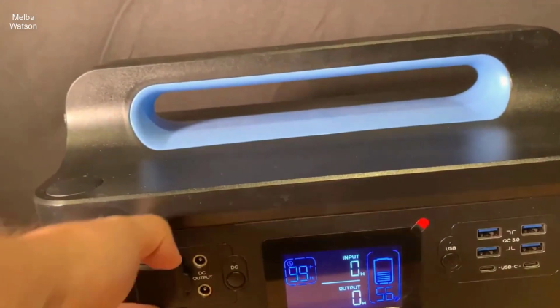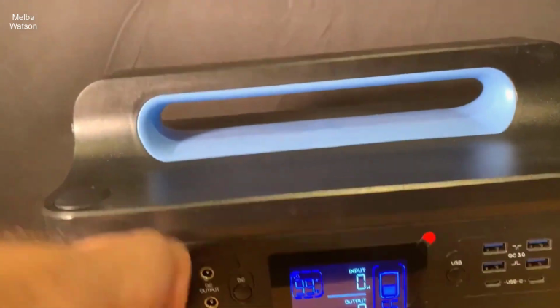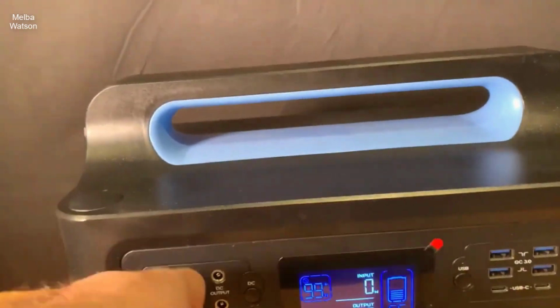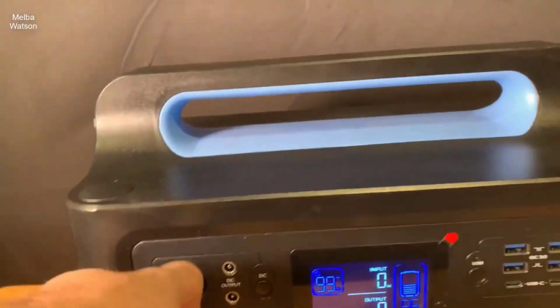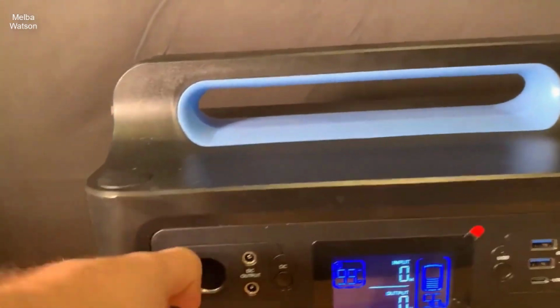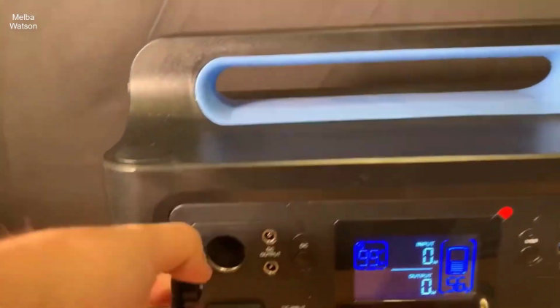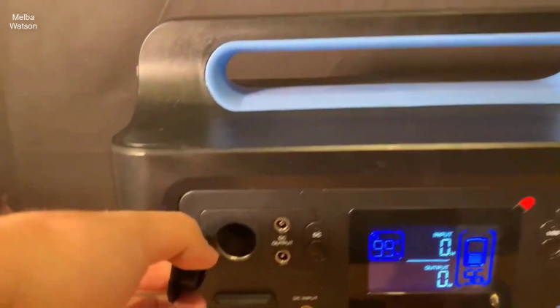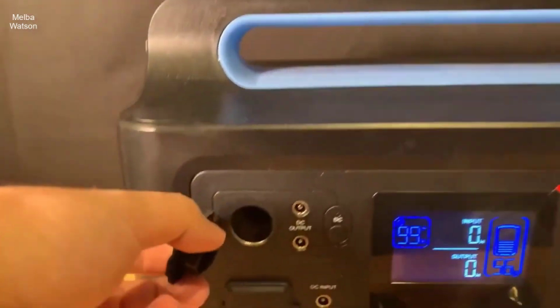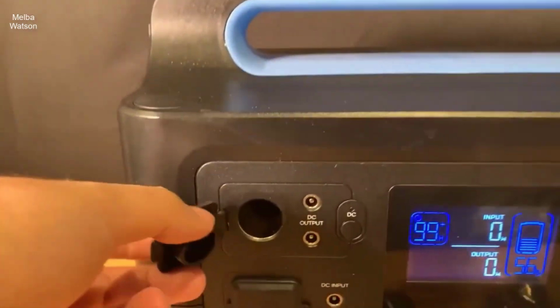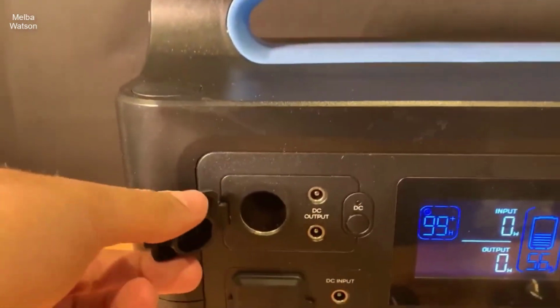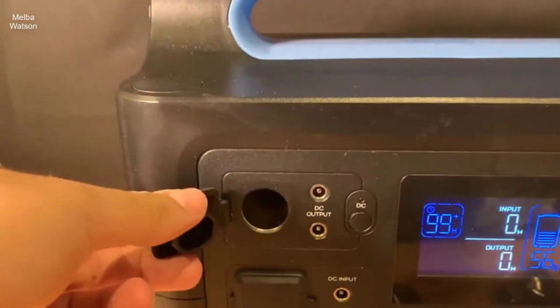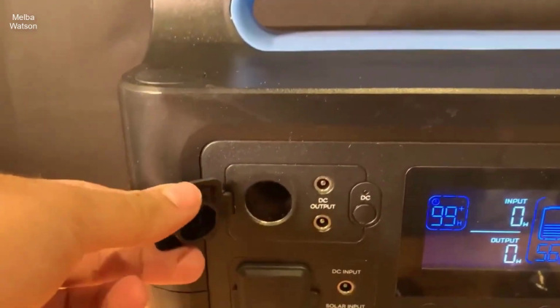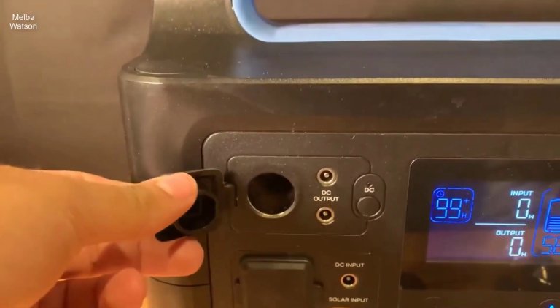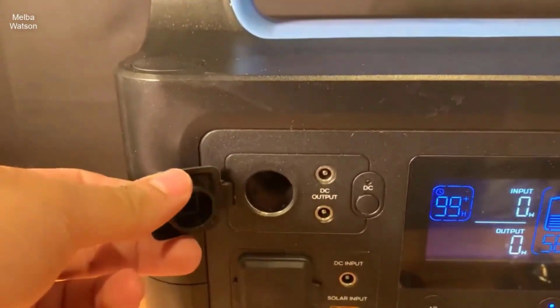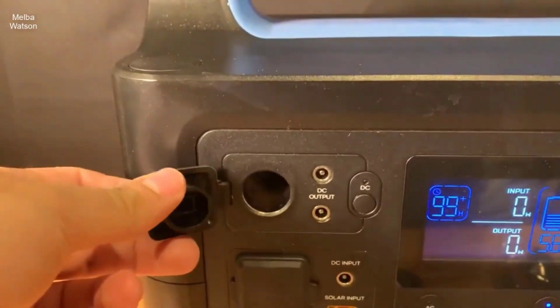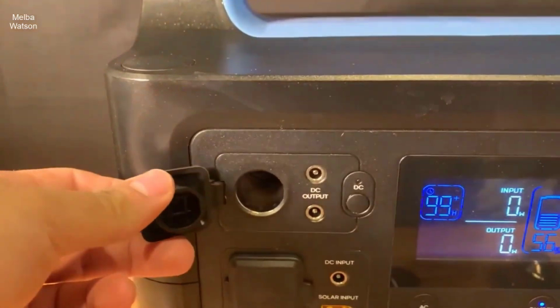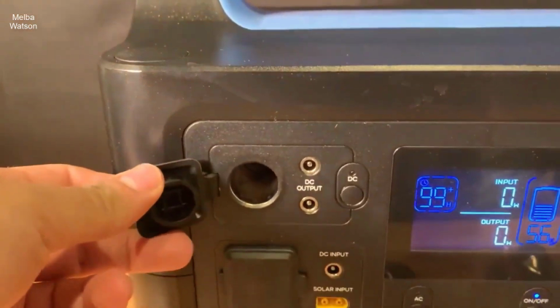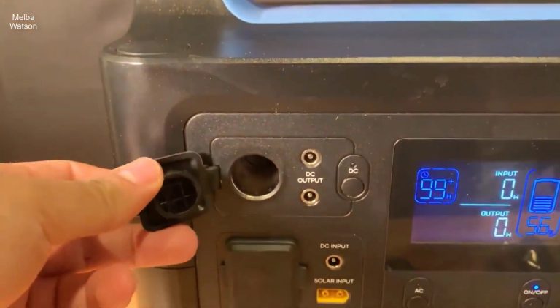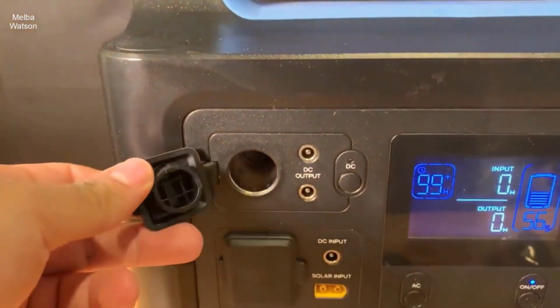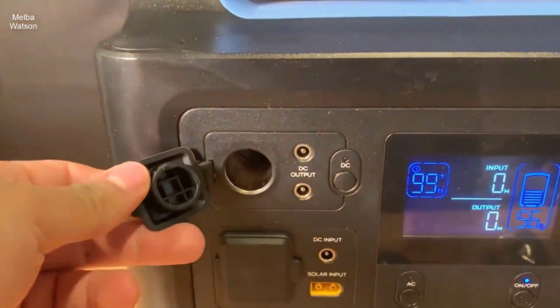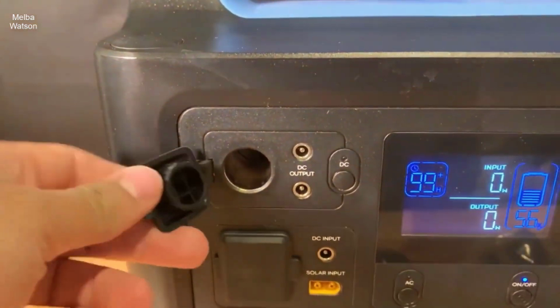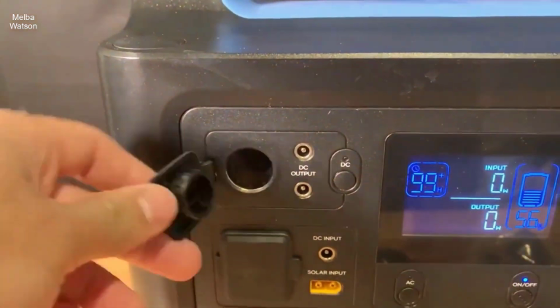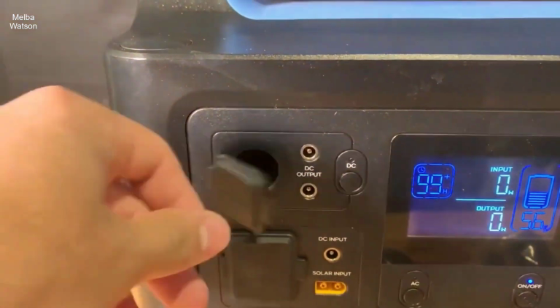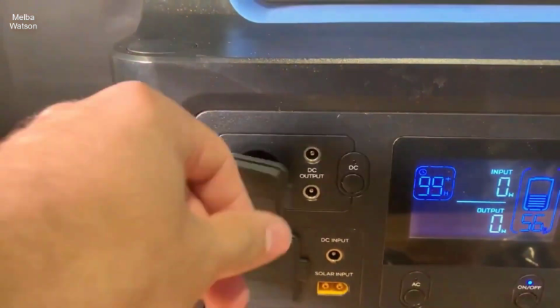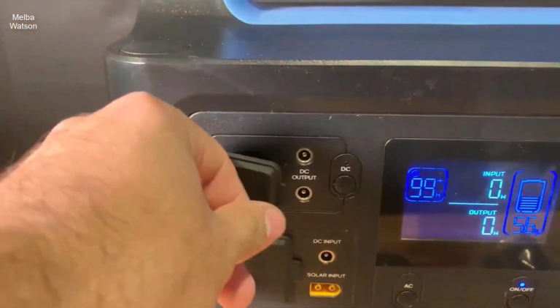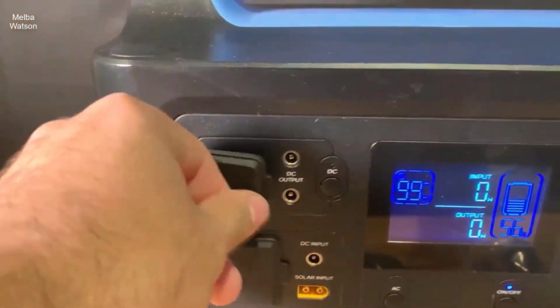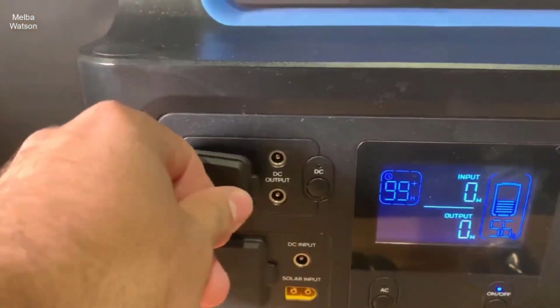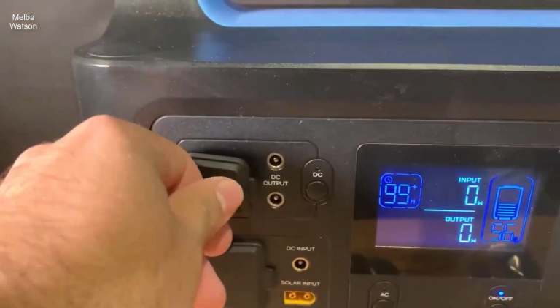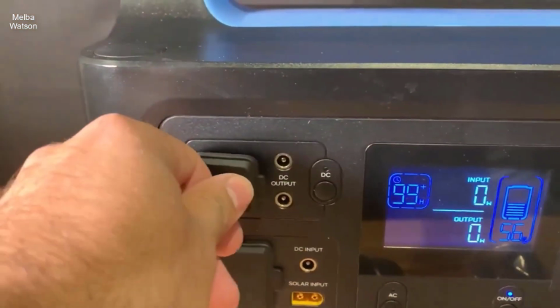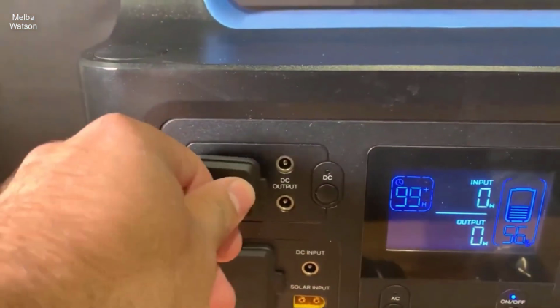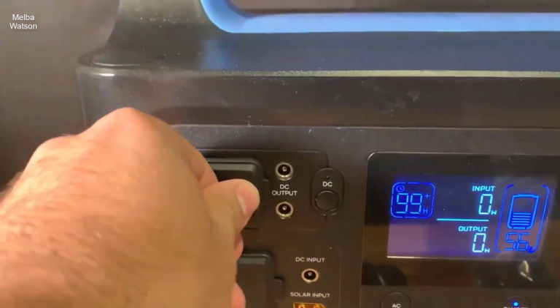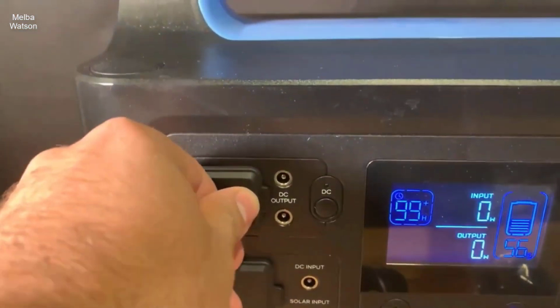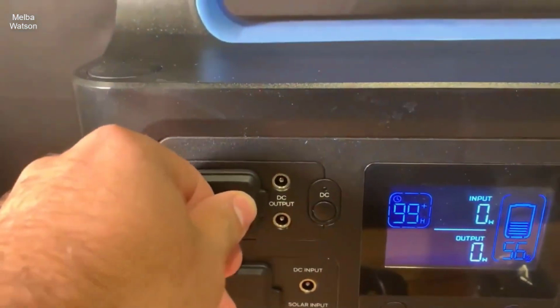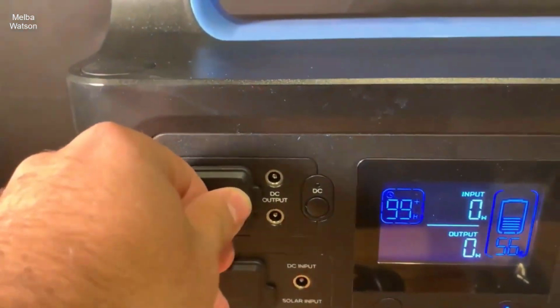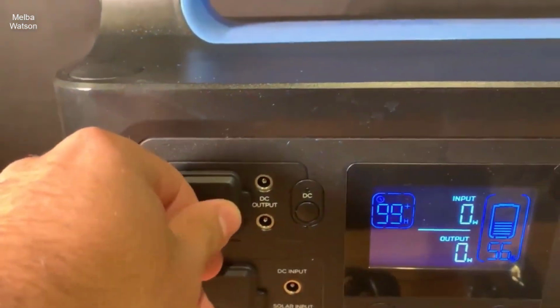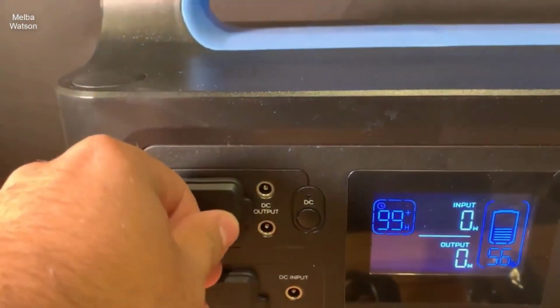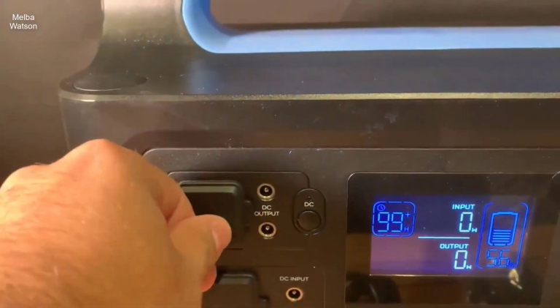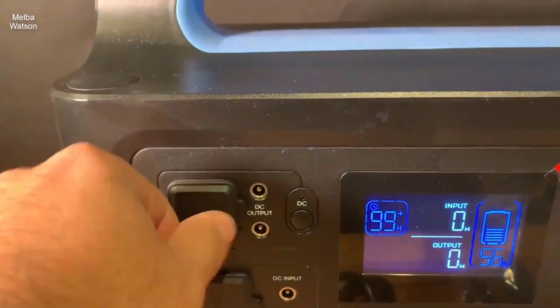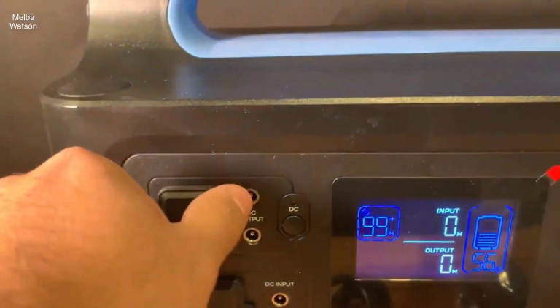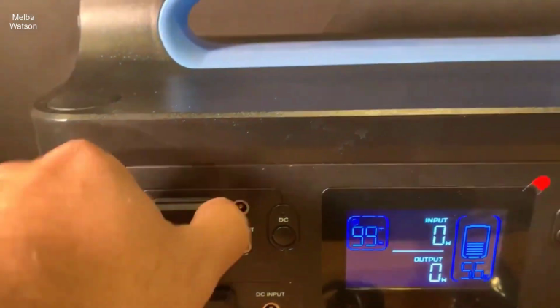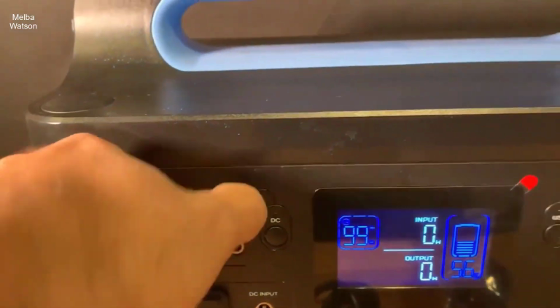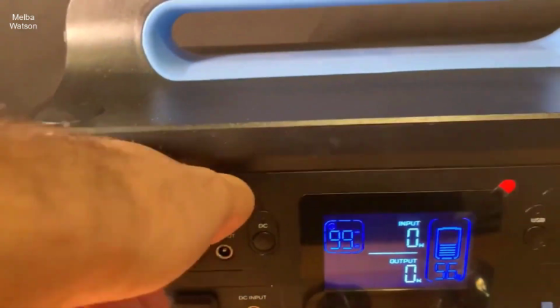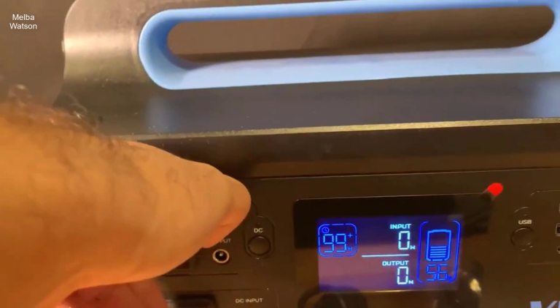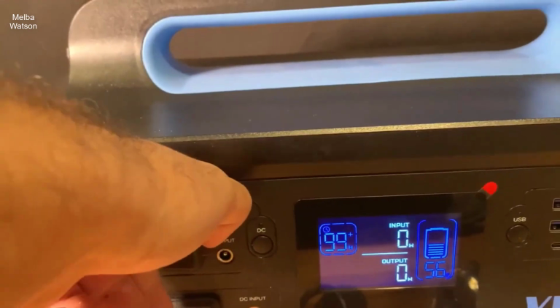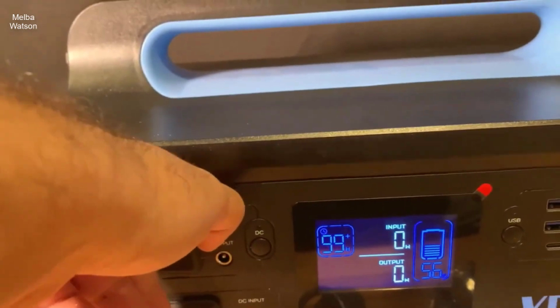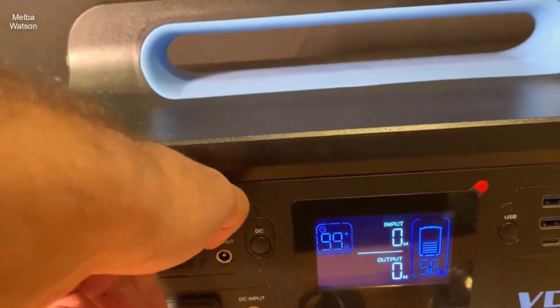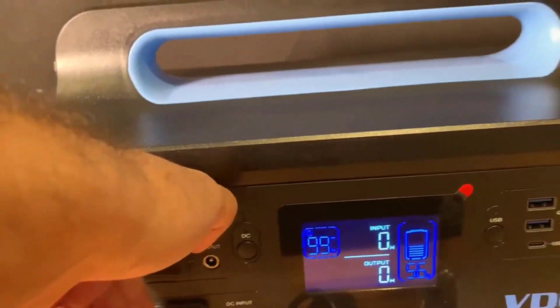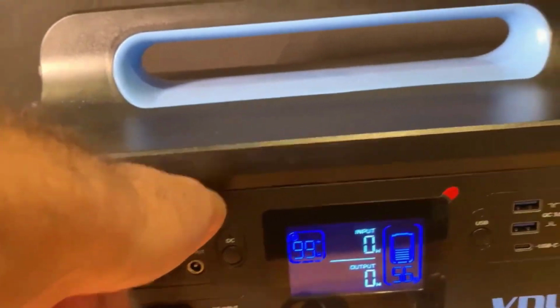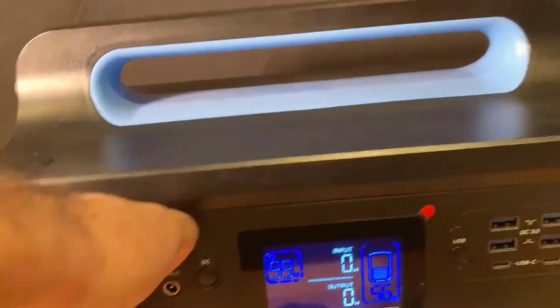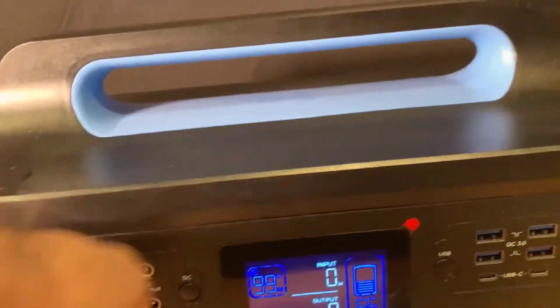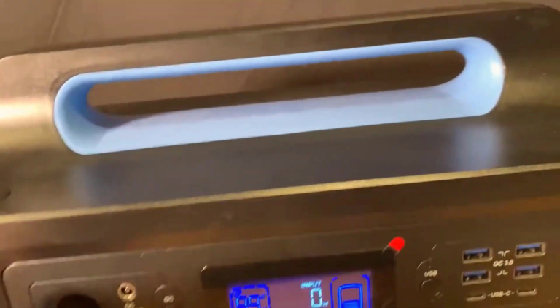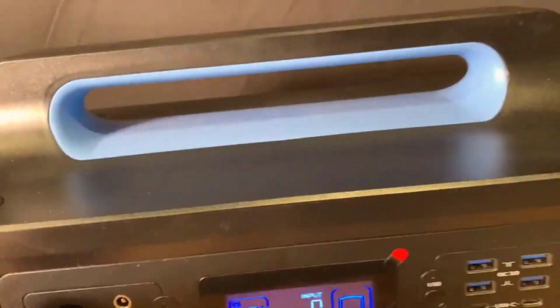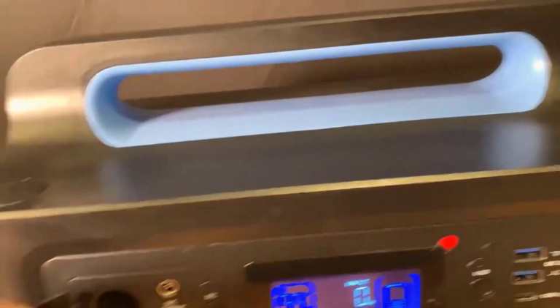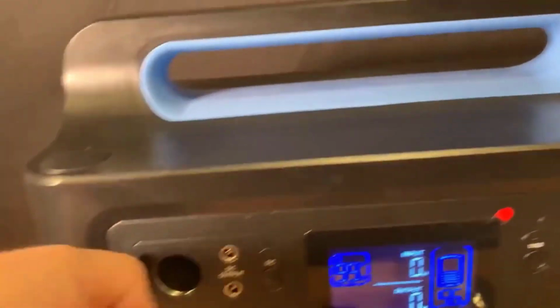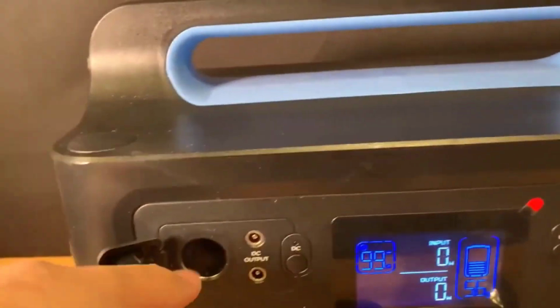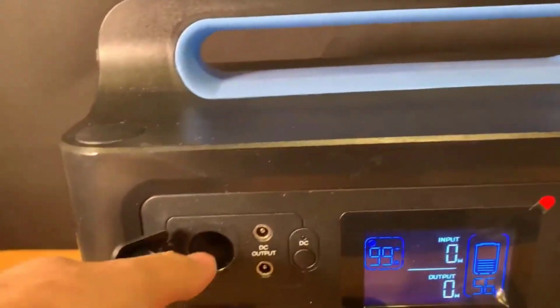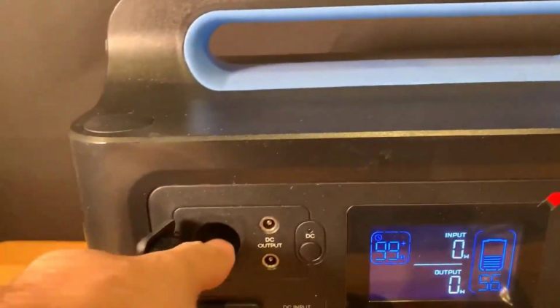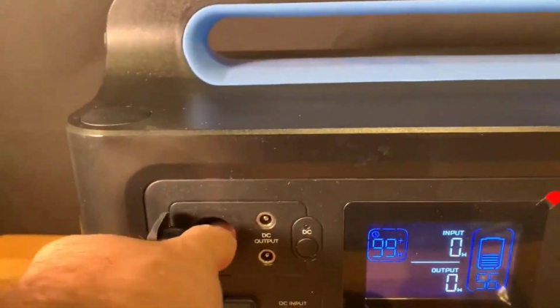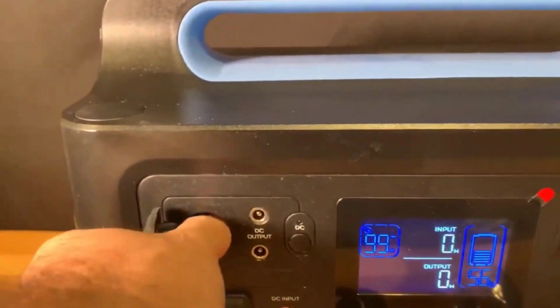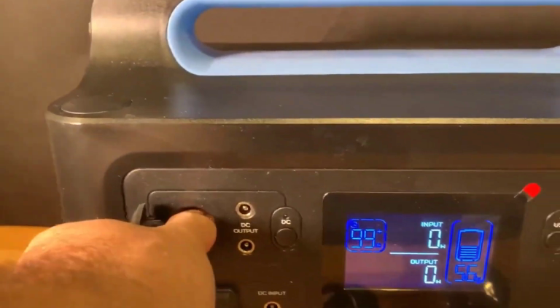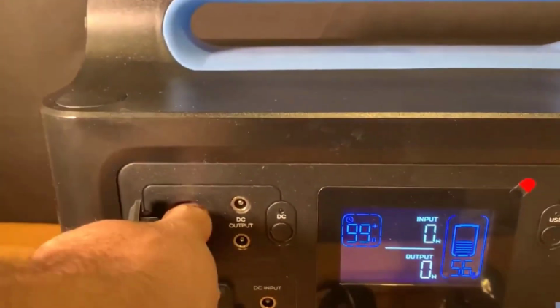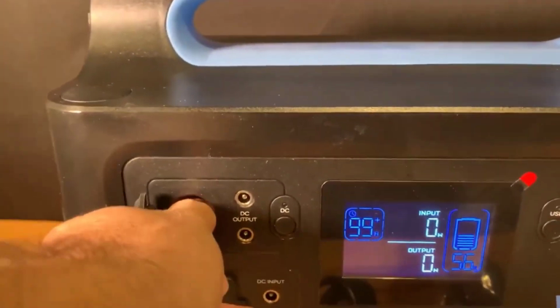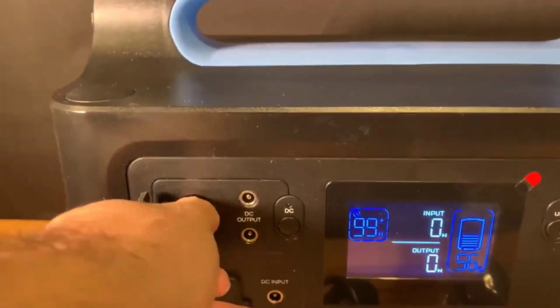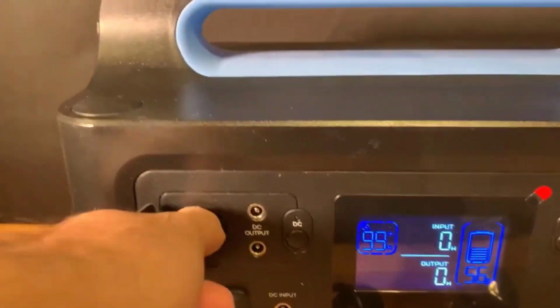What's incredible is that this battery powers up to full capacity in merely two hours. In the time it takes to watch a movie, you can go from zero to fully charged, ensuring that you're always ready for whatever comes your way.